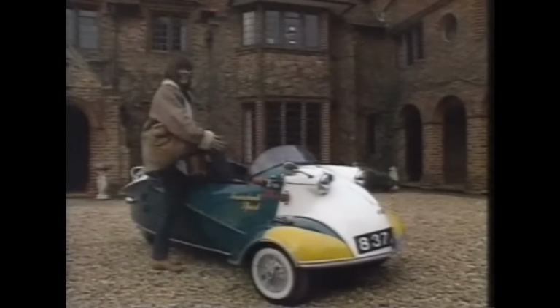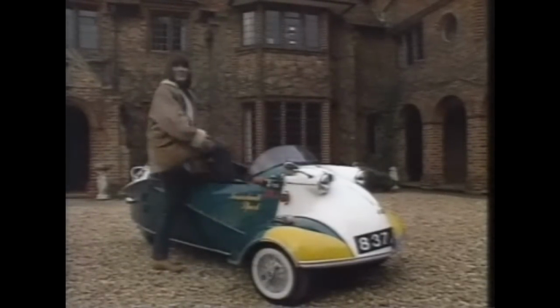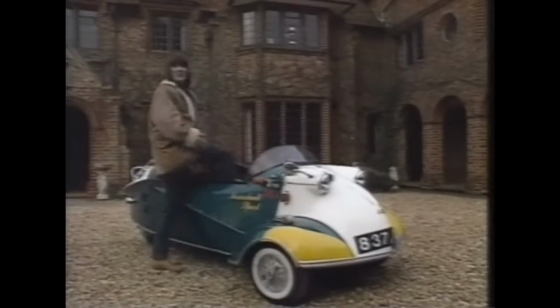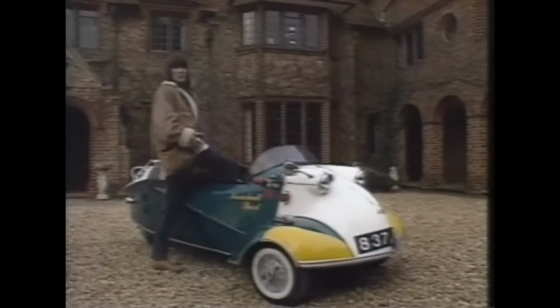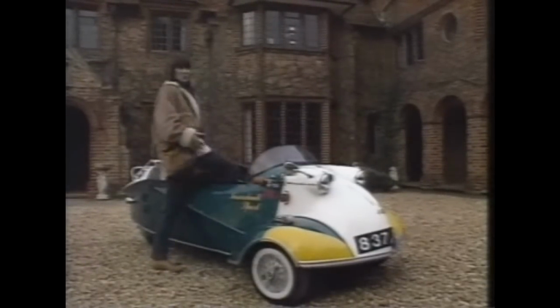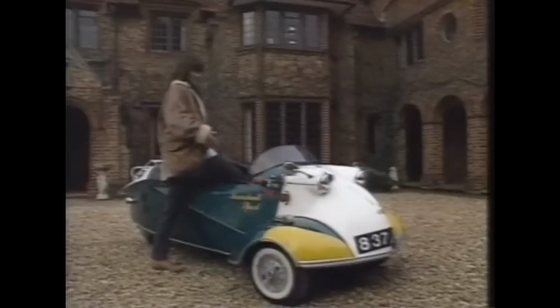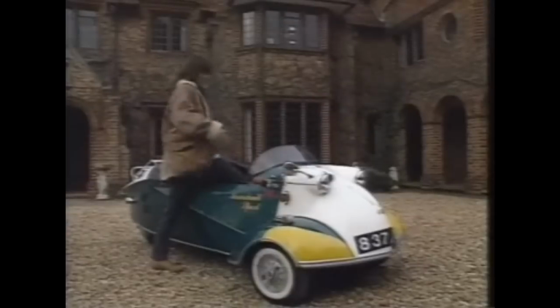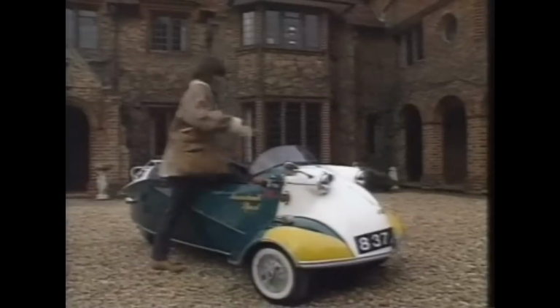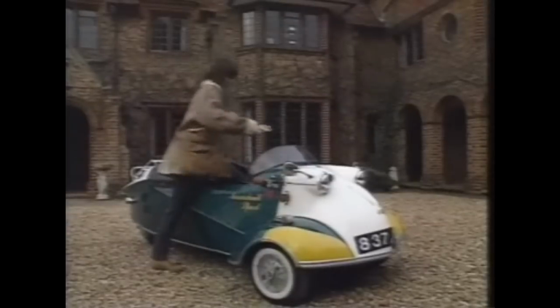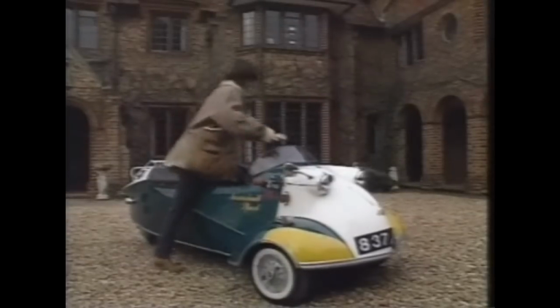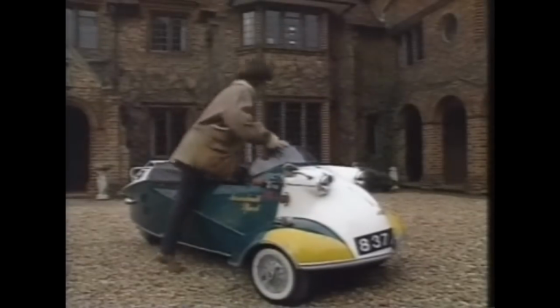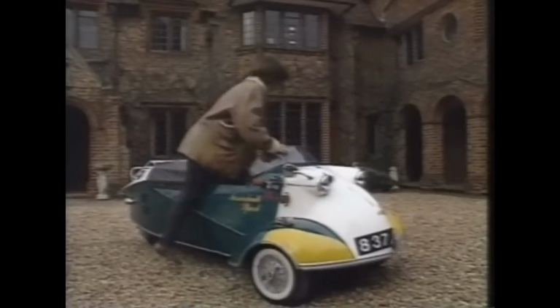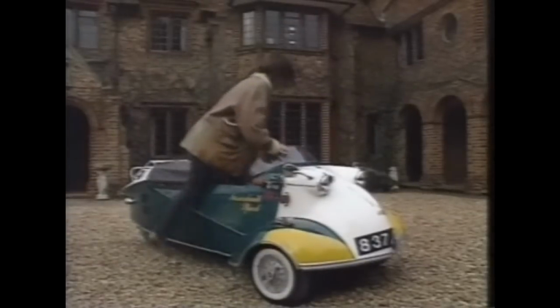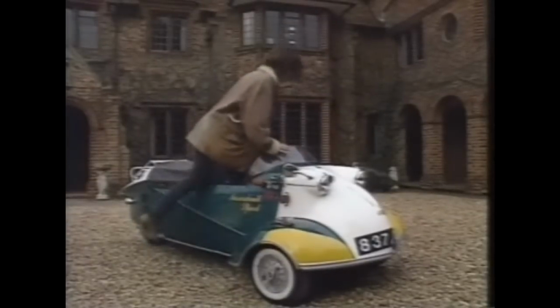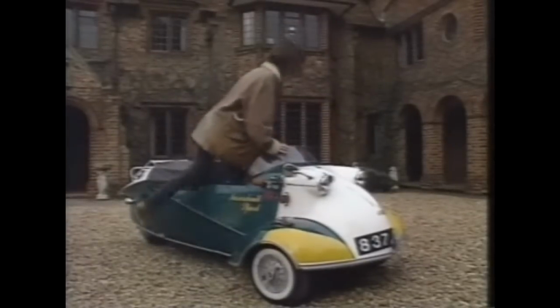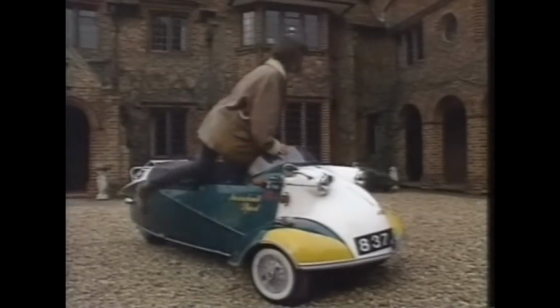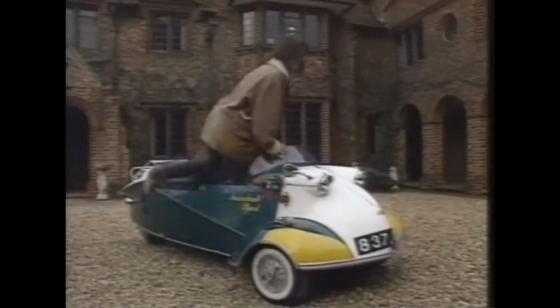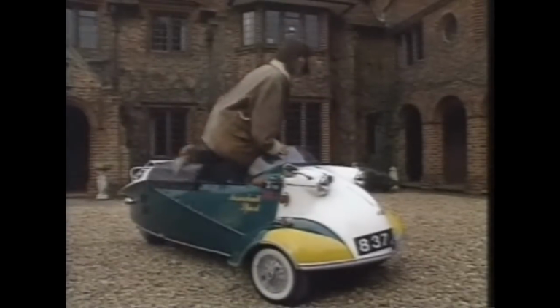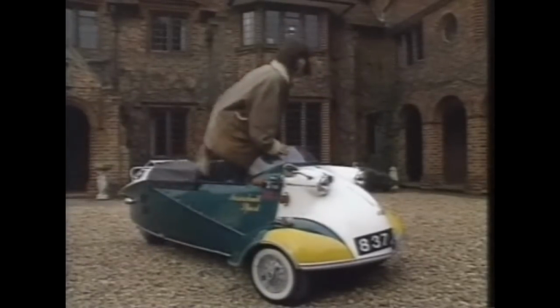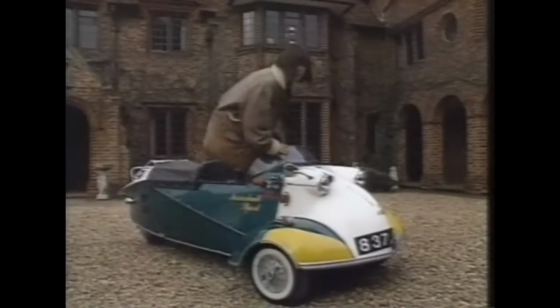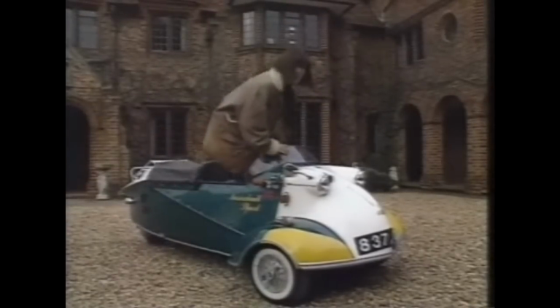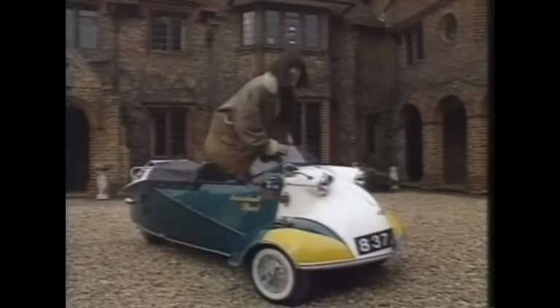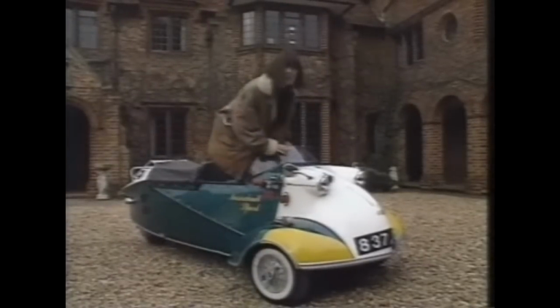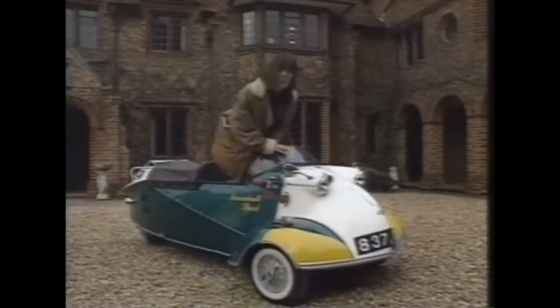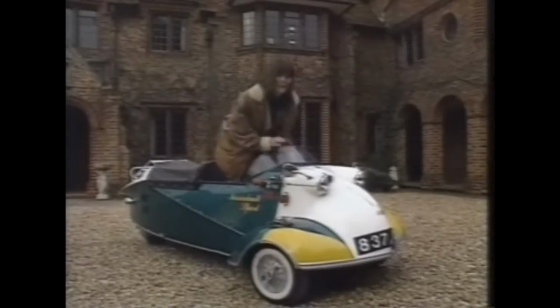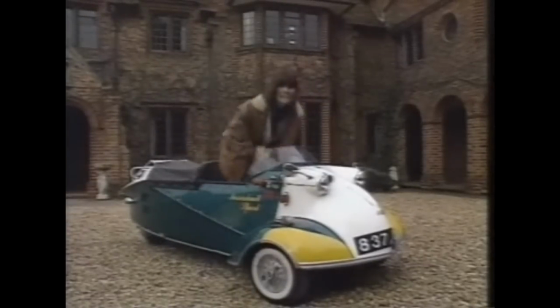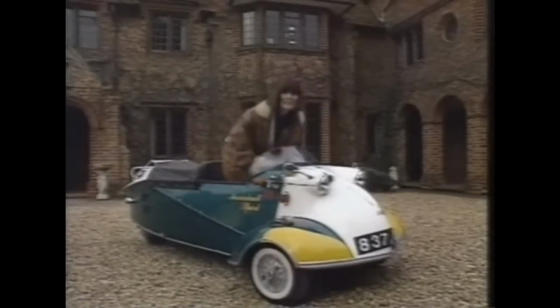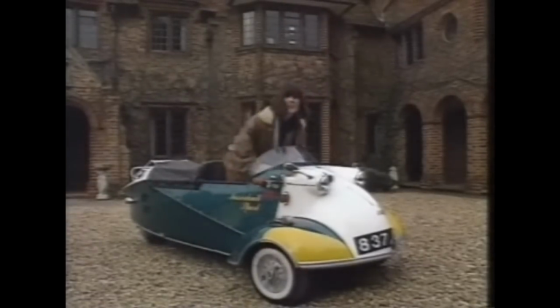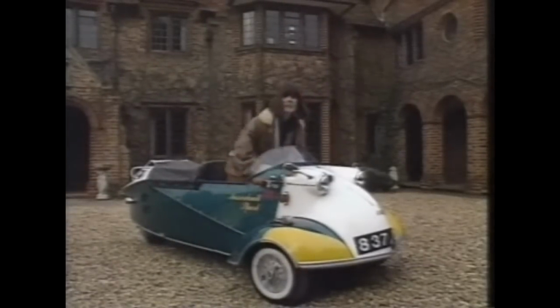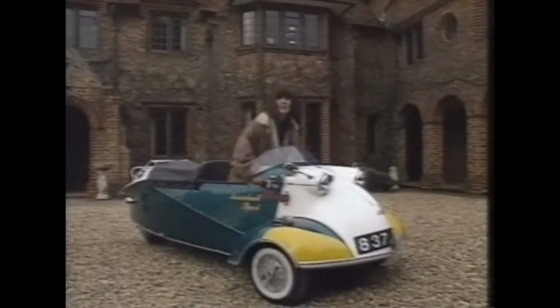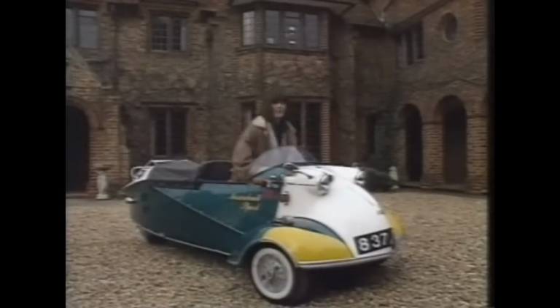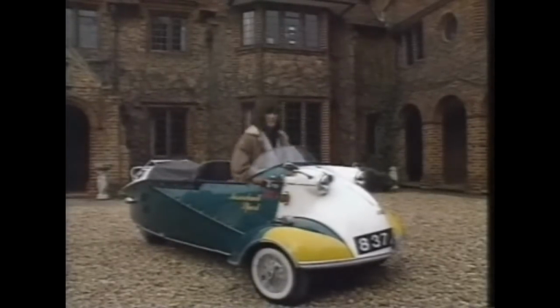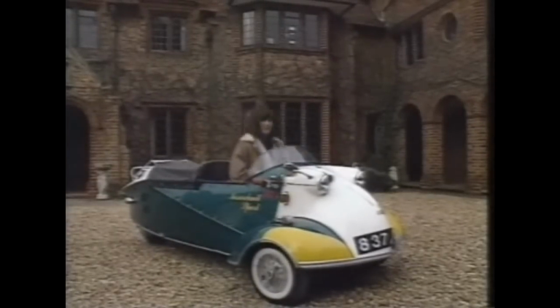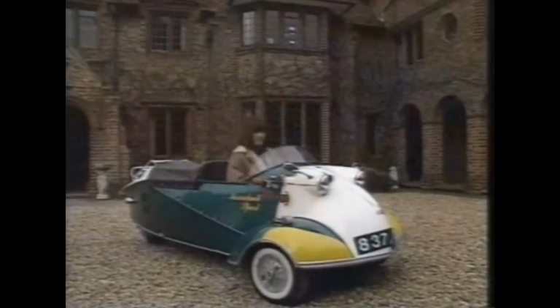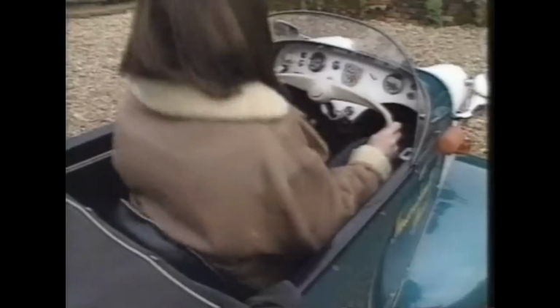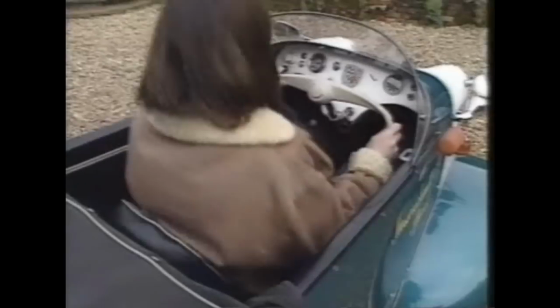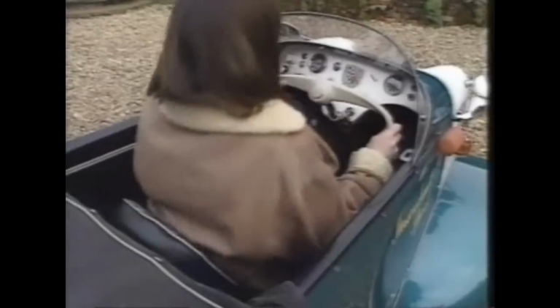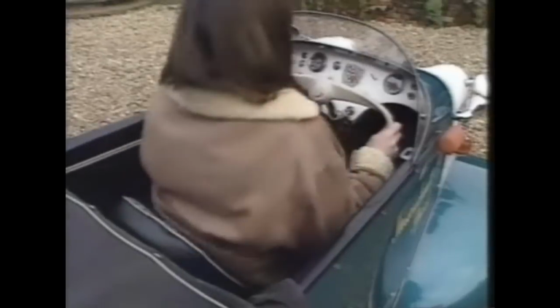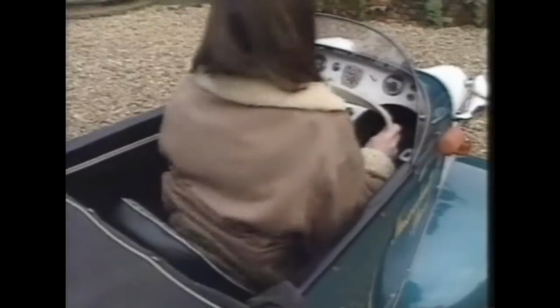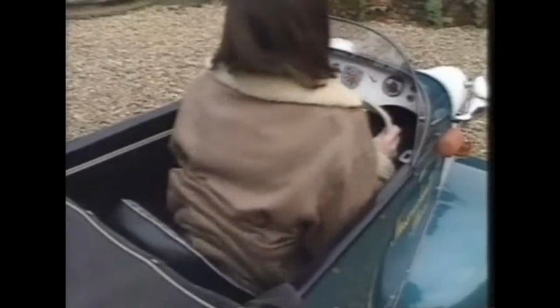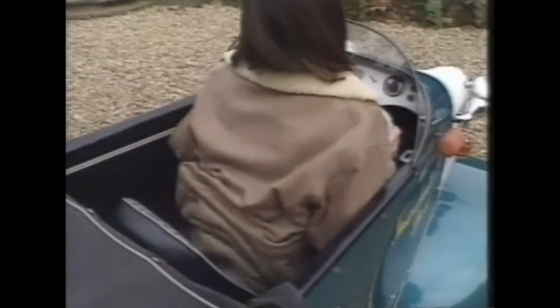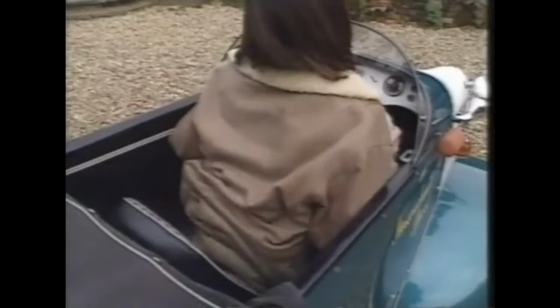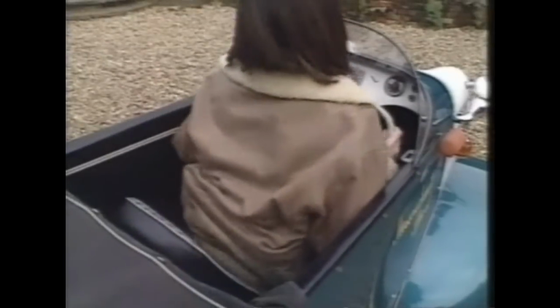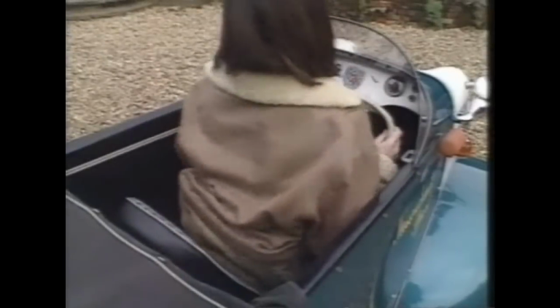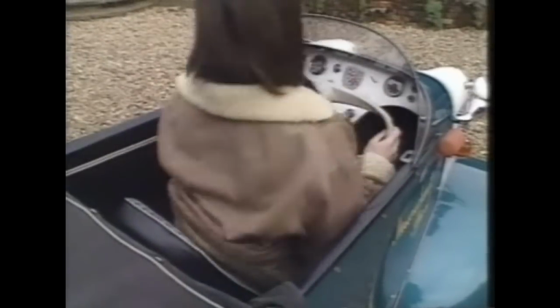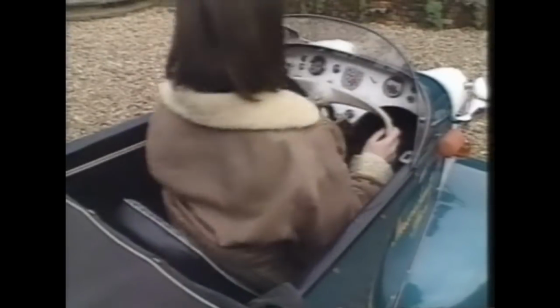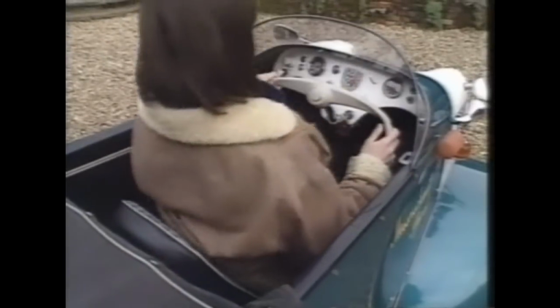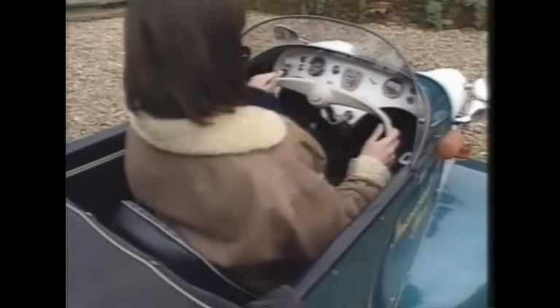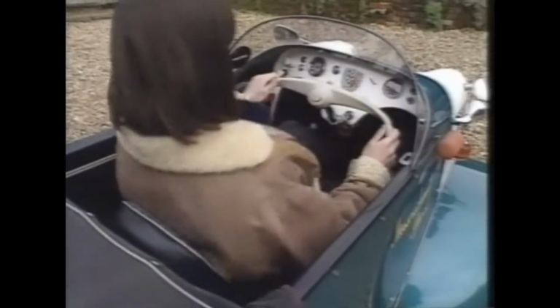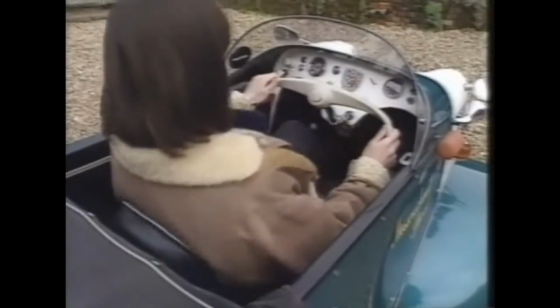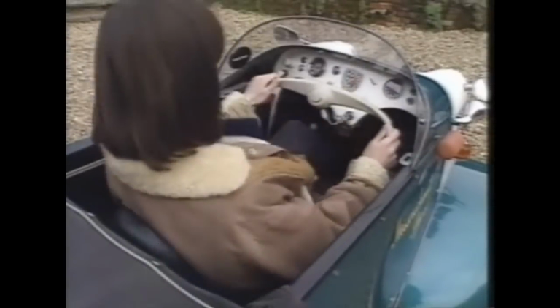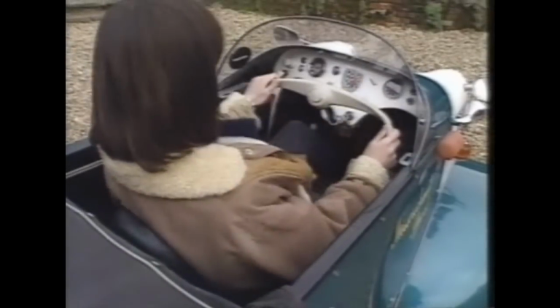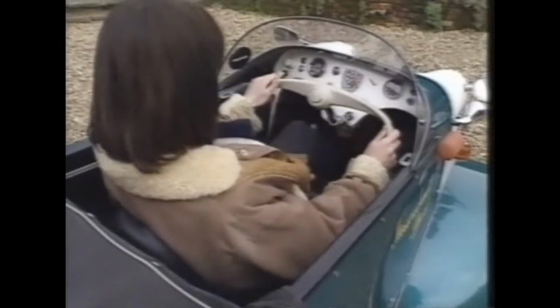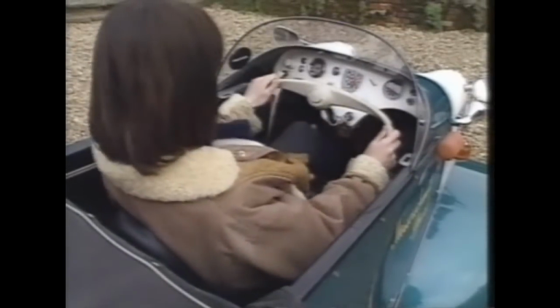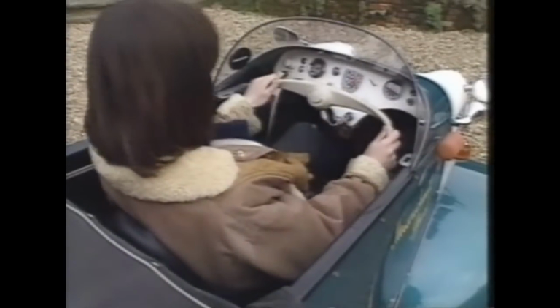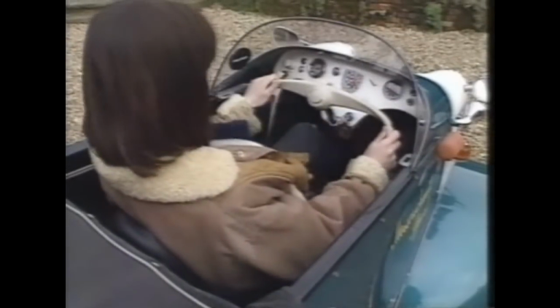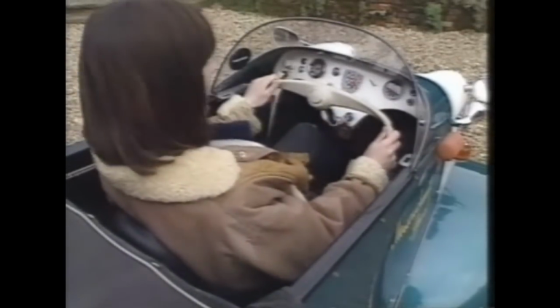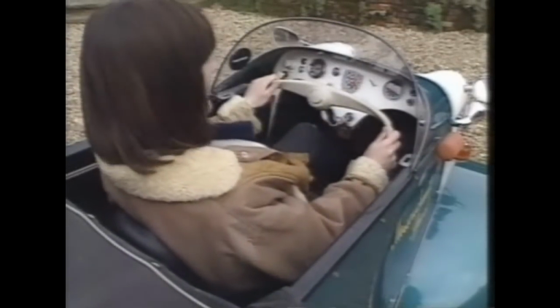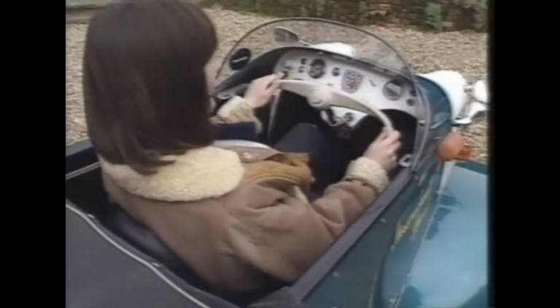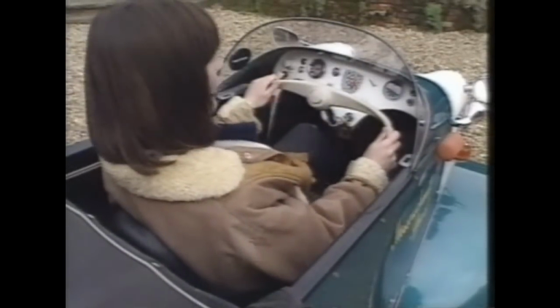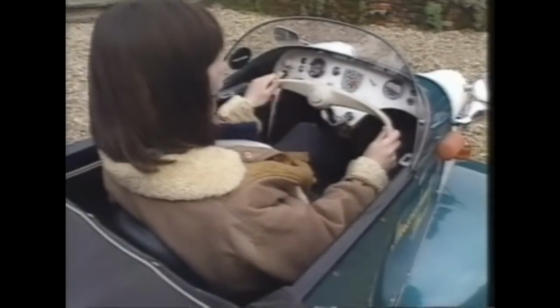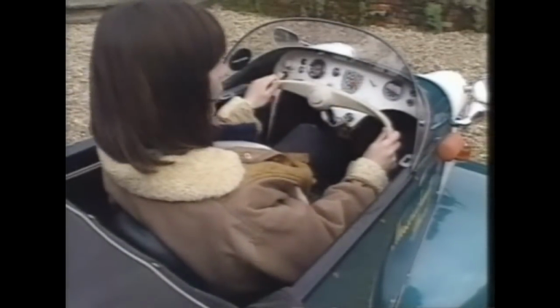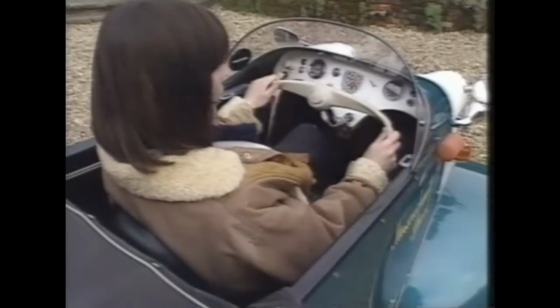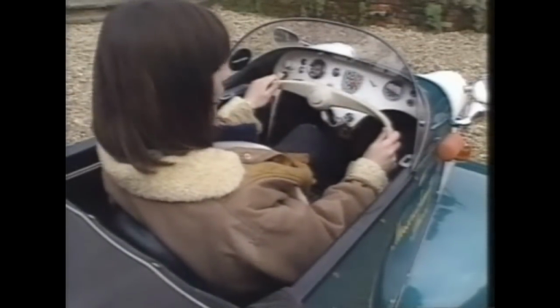Getting in was a bit of a problem — try doing this in a miniskirt. Still no fuel gauge, but this one does have a clock.